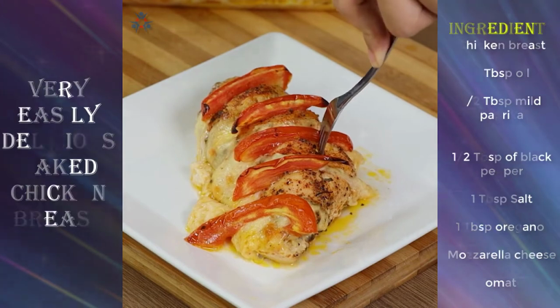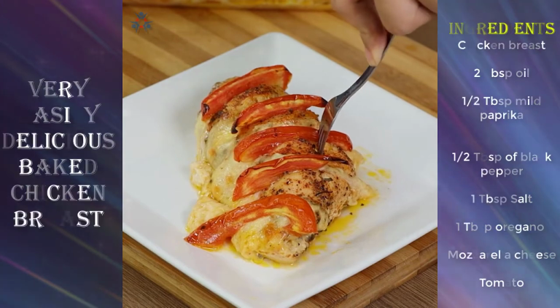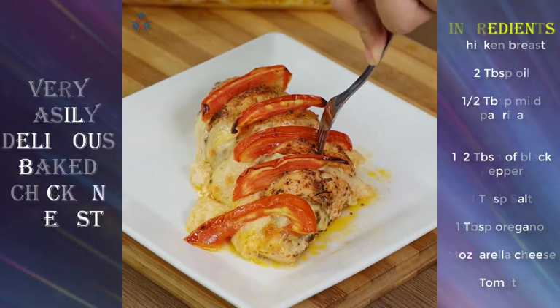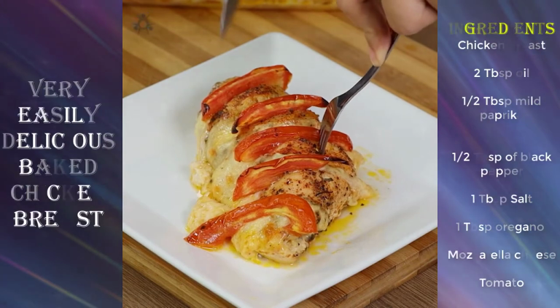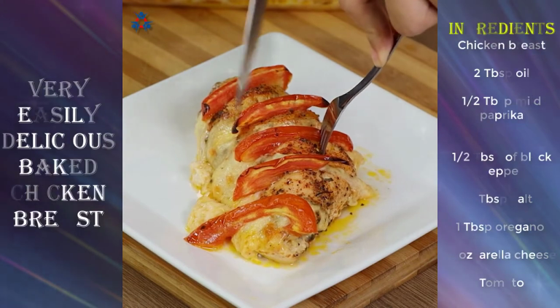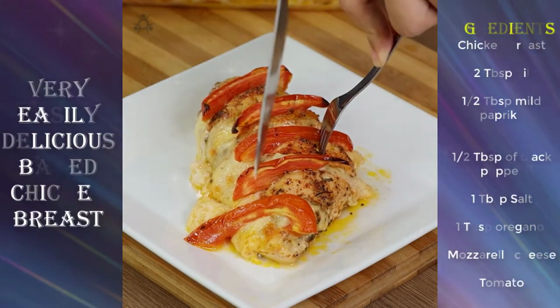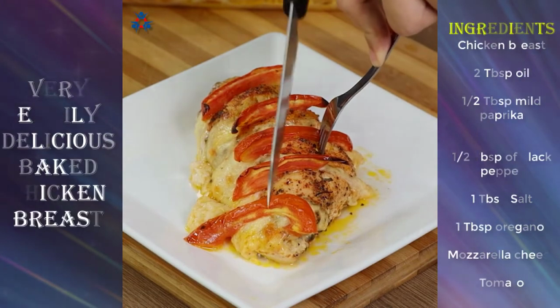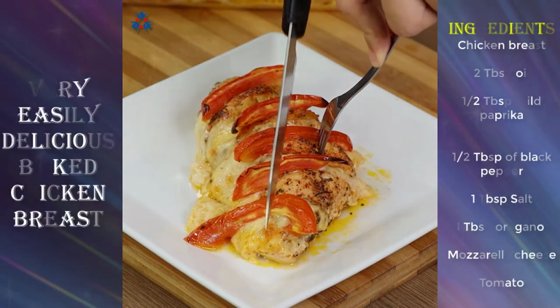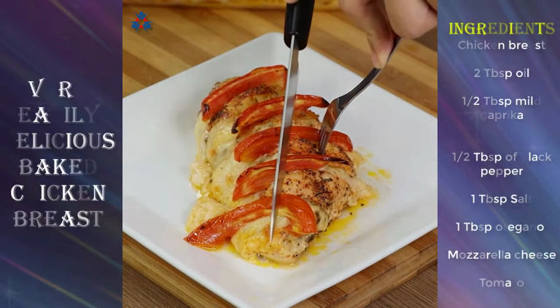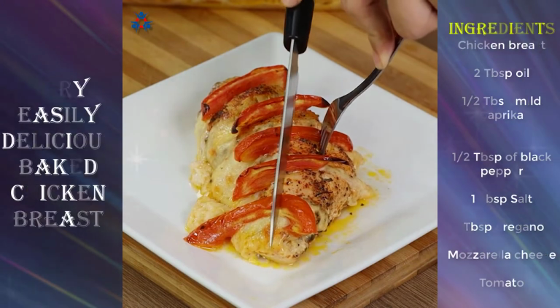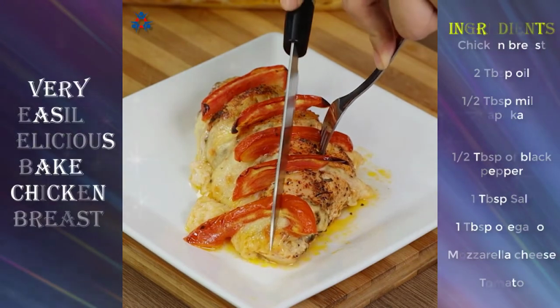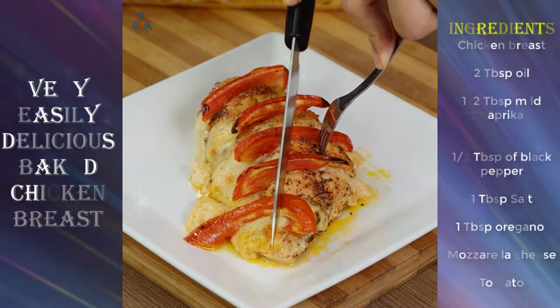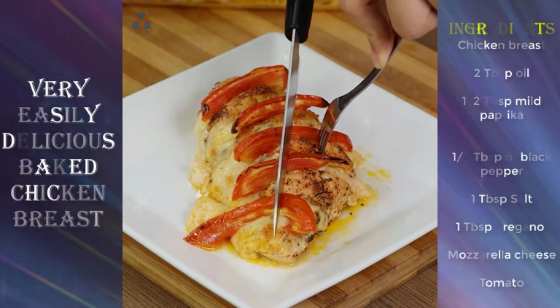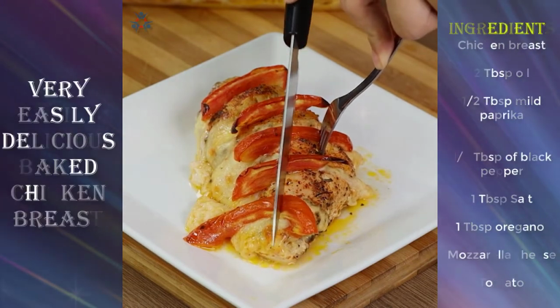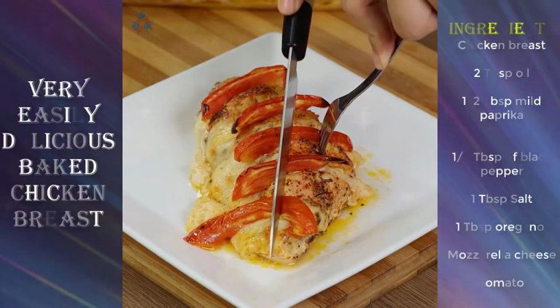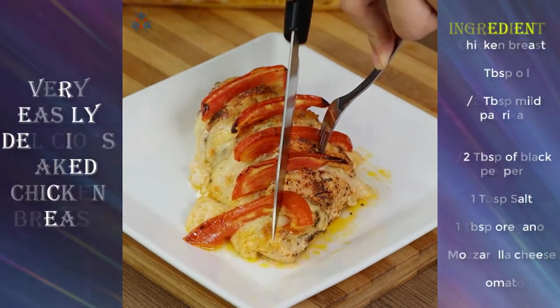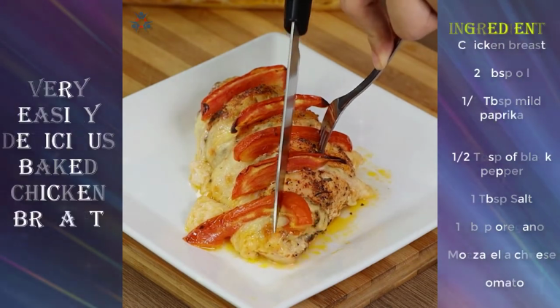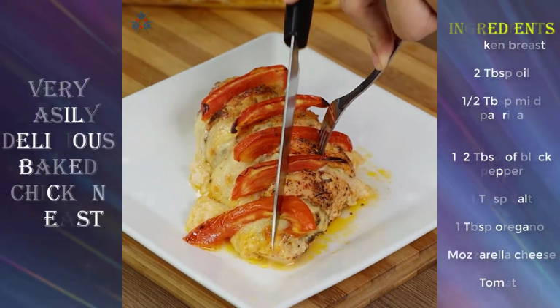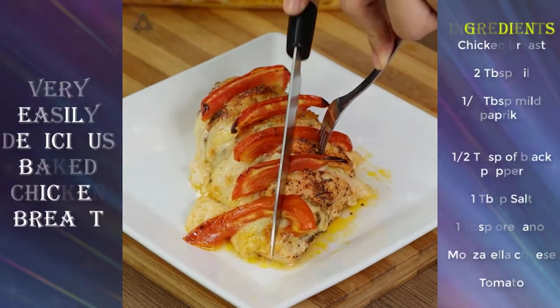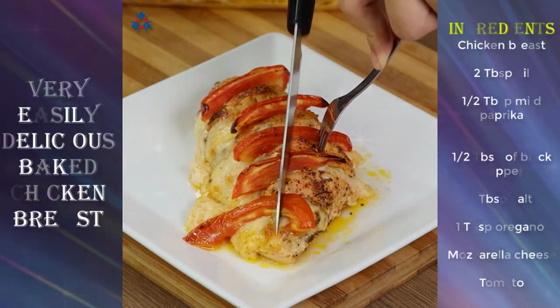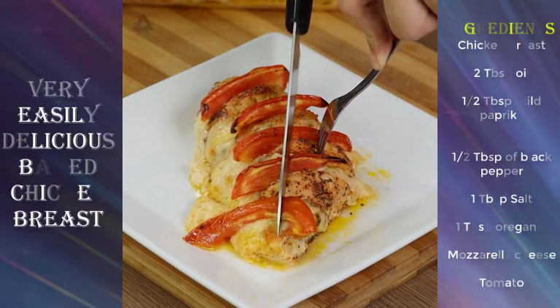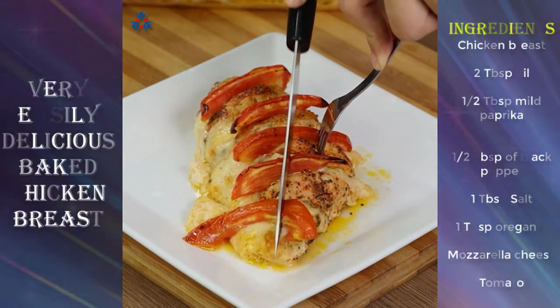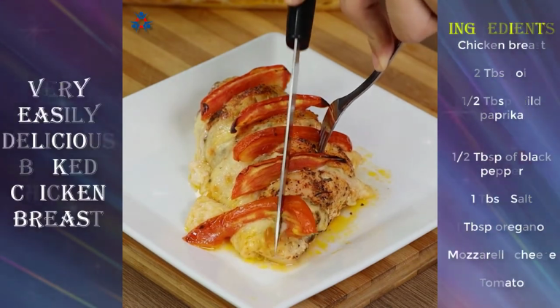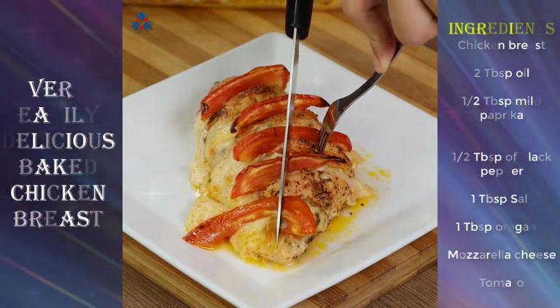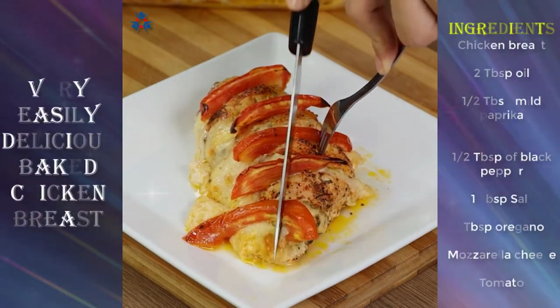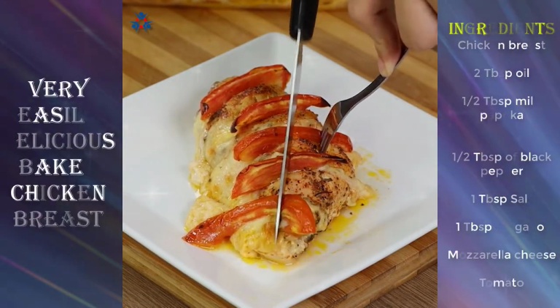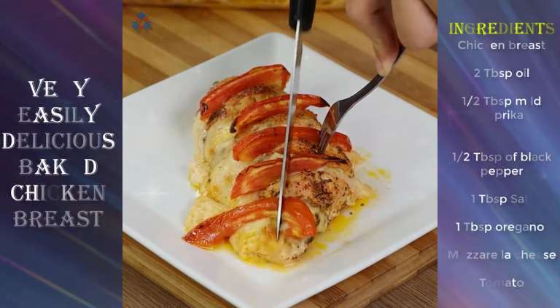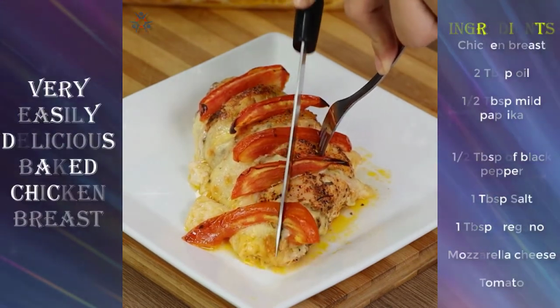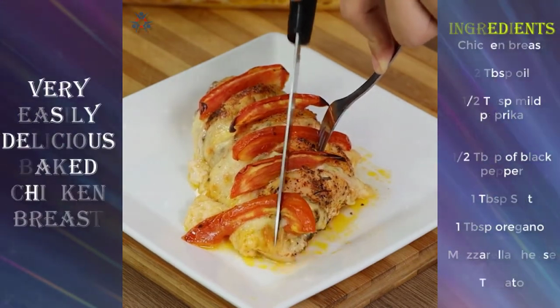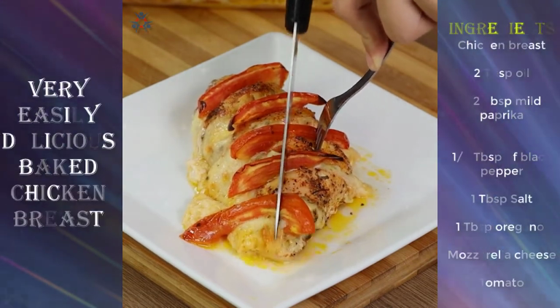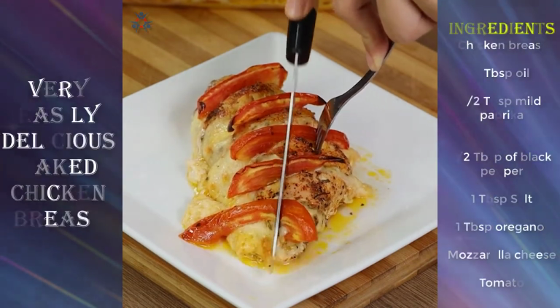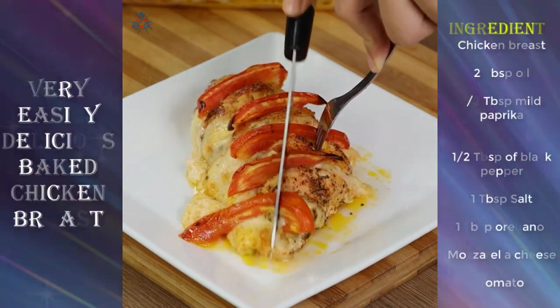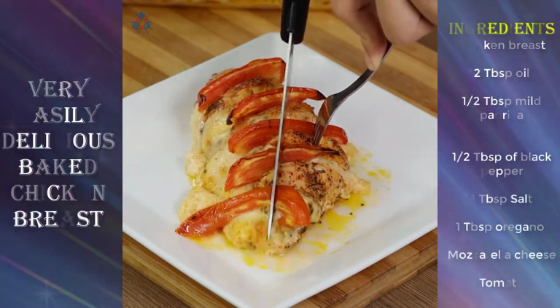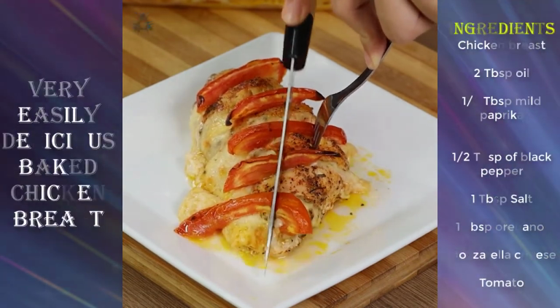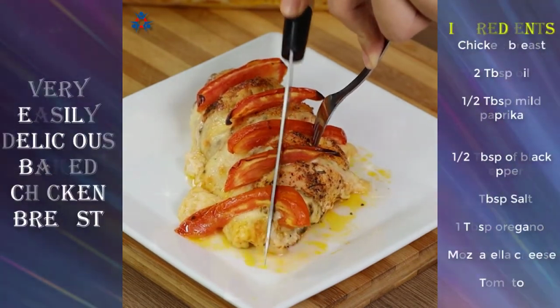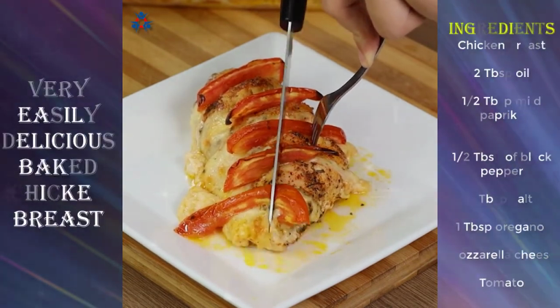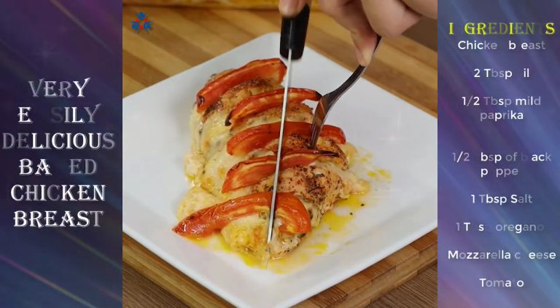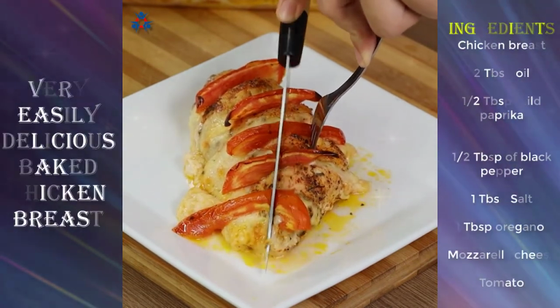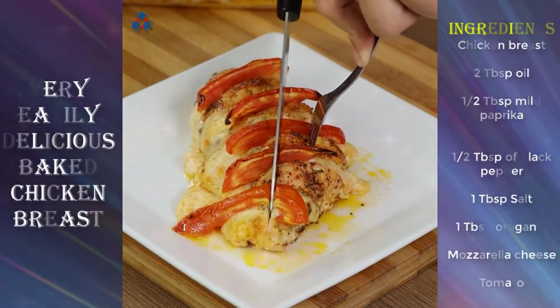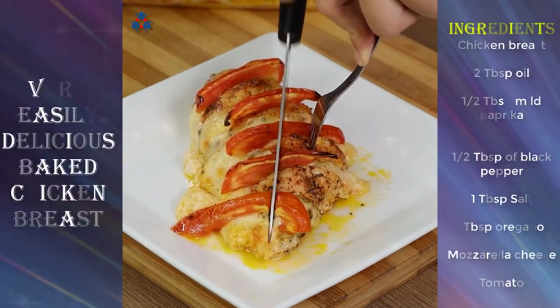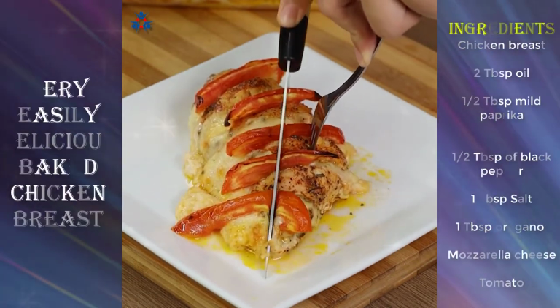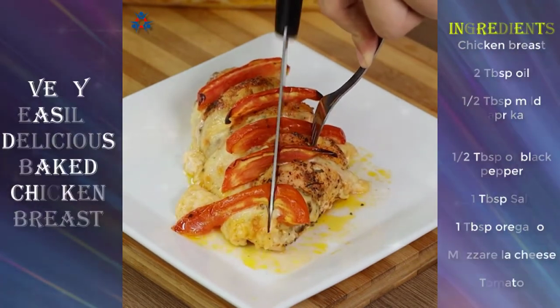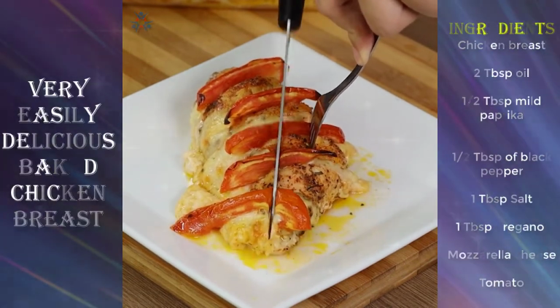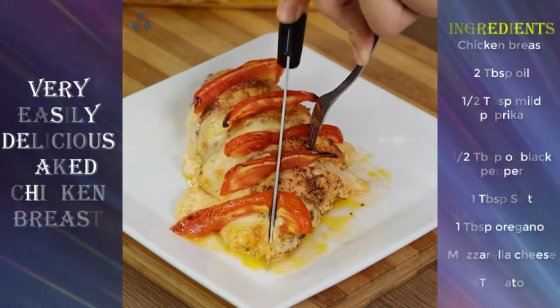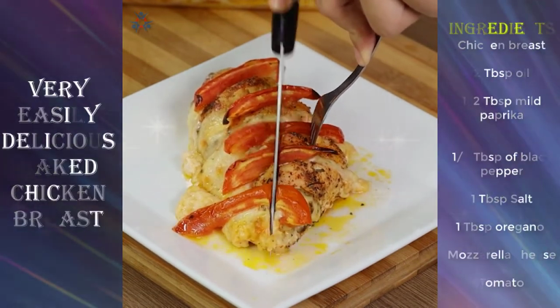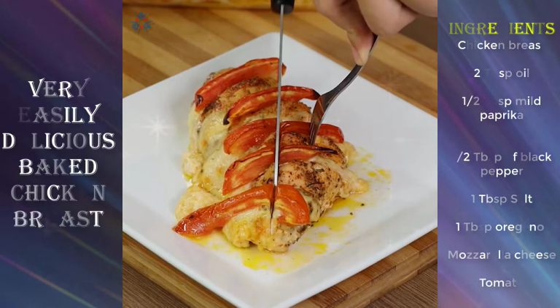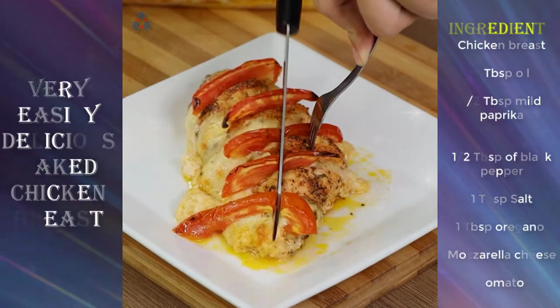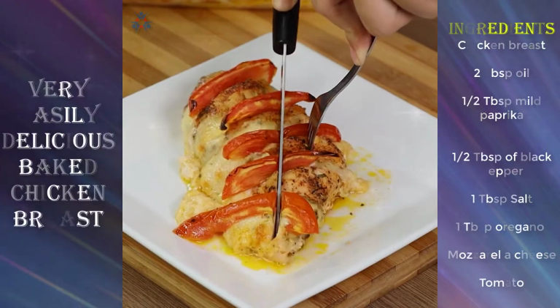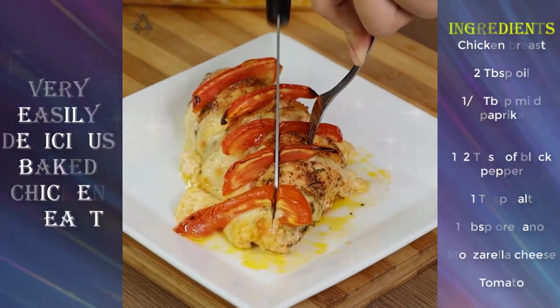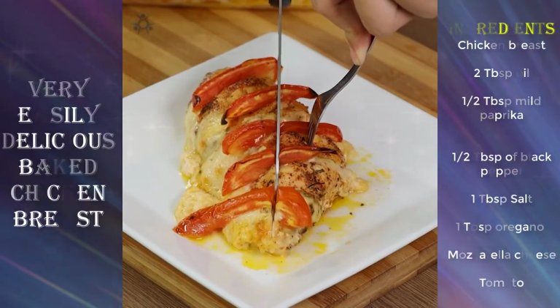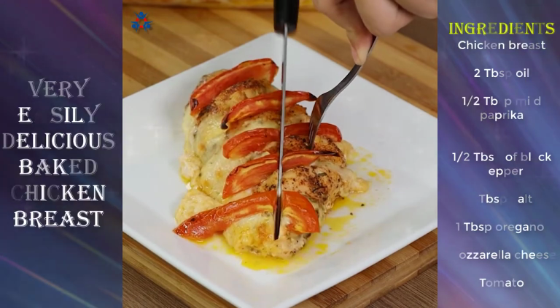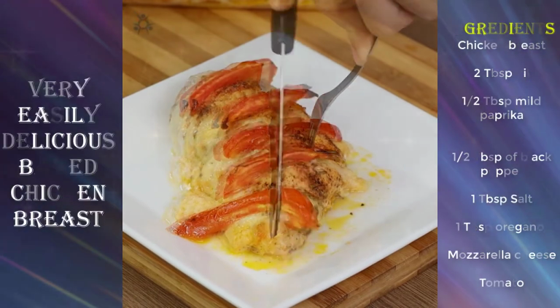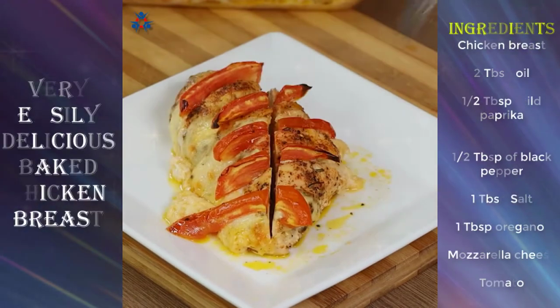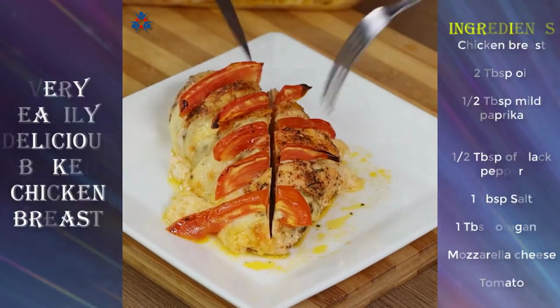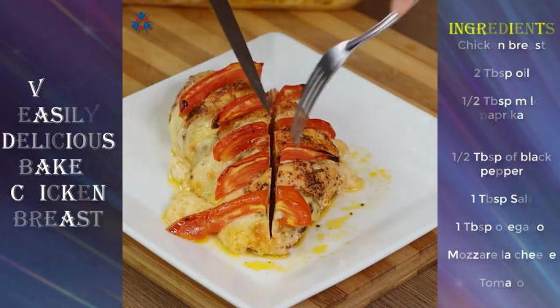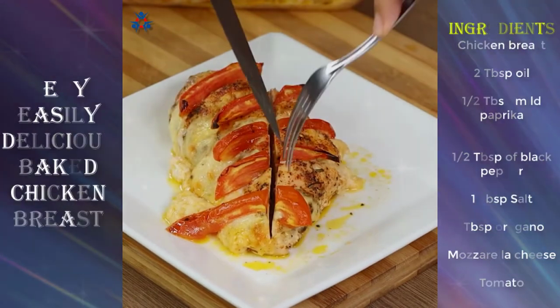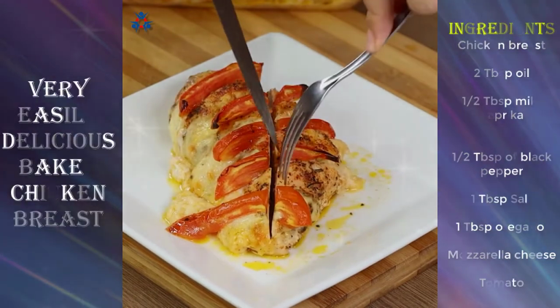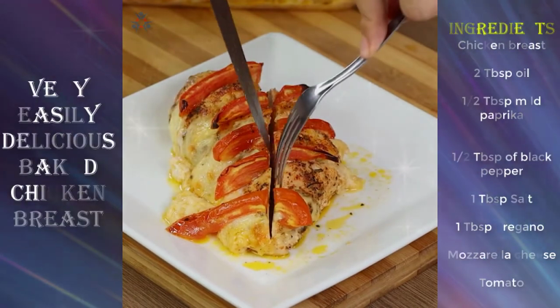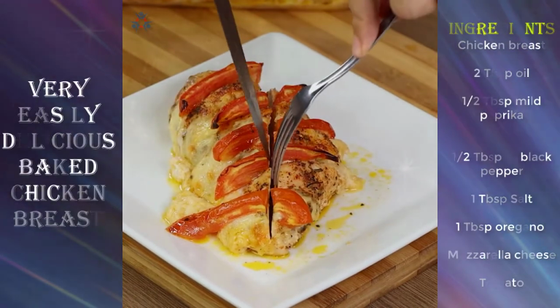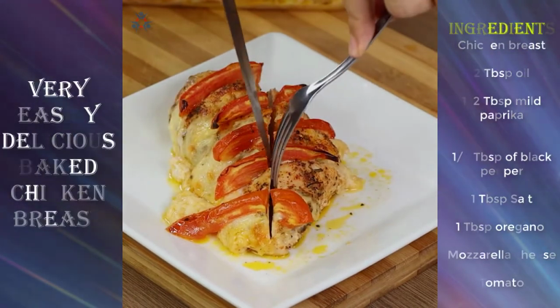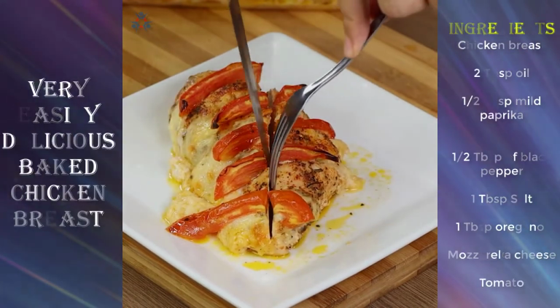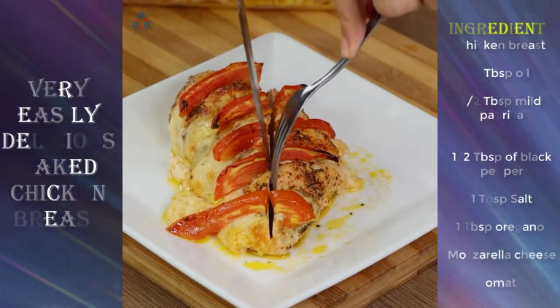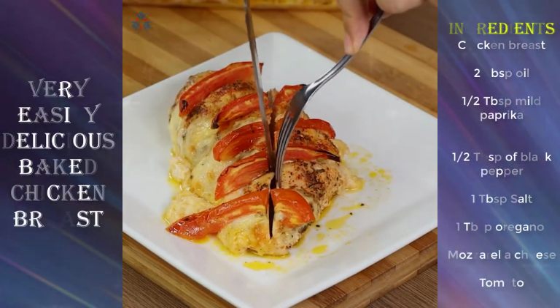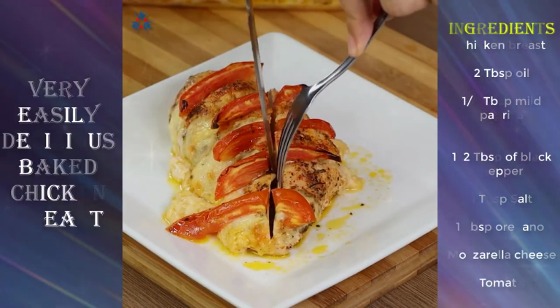I really hope you liked our recipe. I'm now going to answer your comments. See you in the next video. Bye-bye!